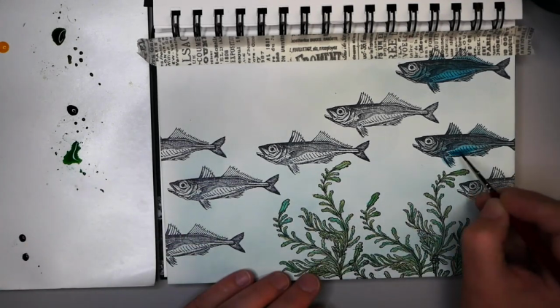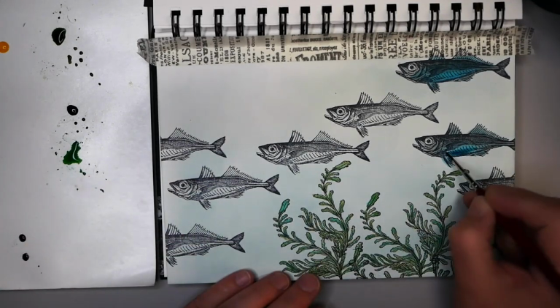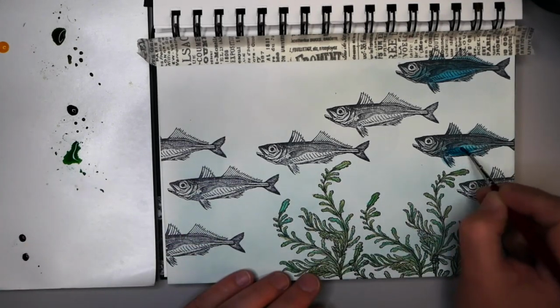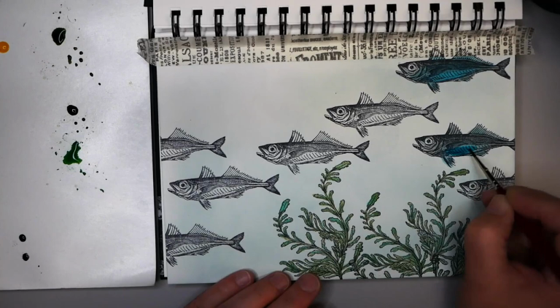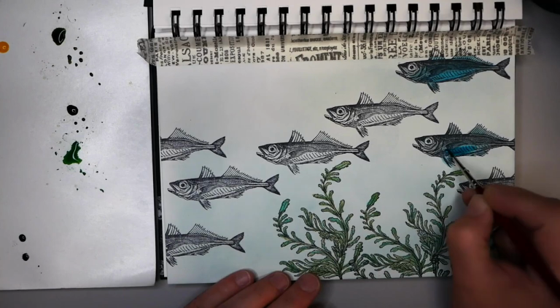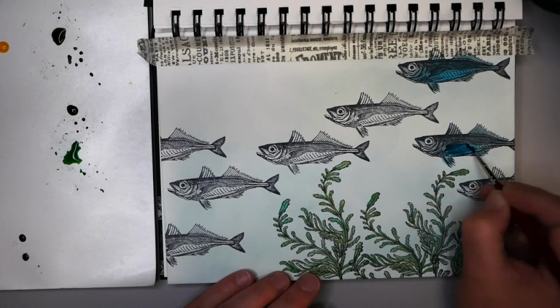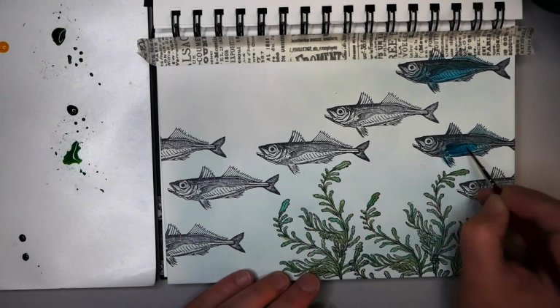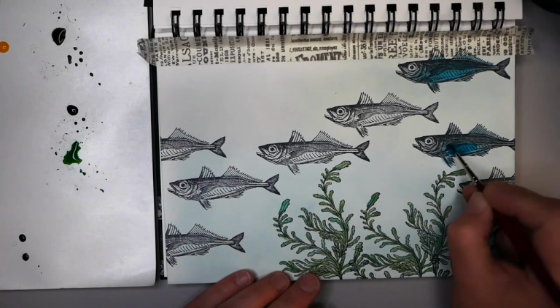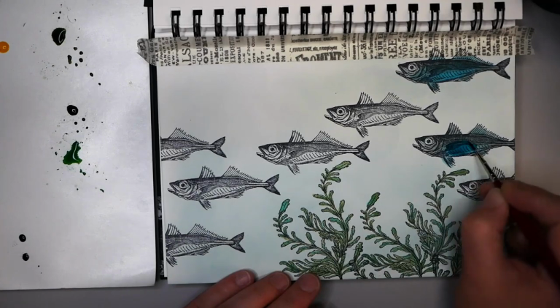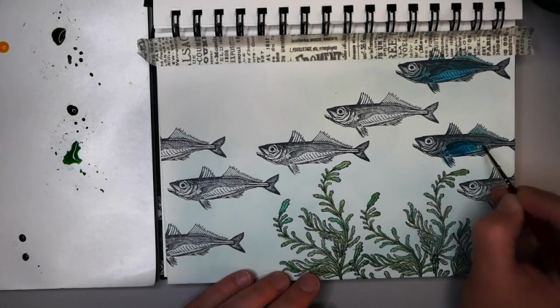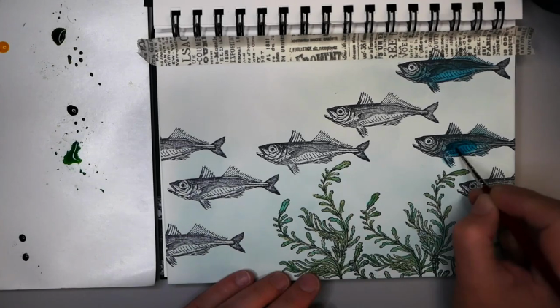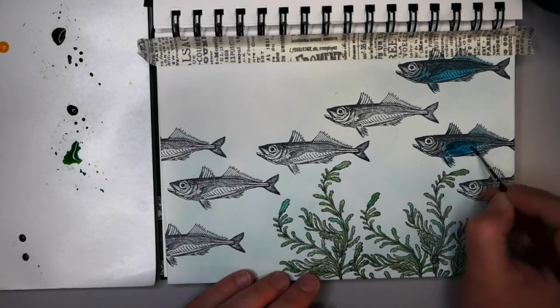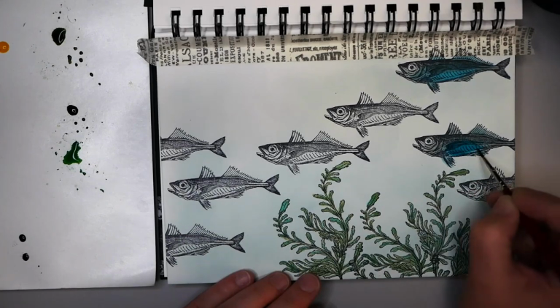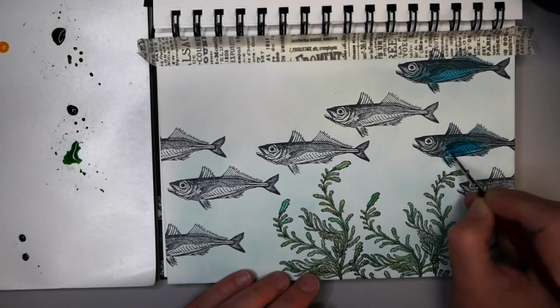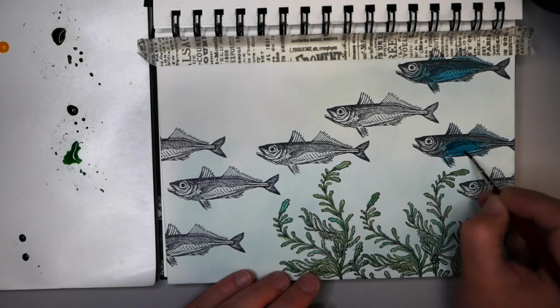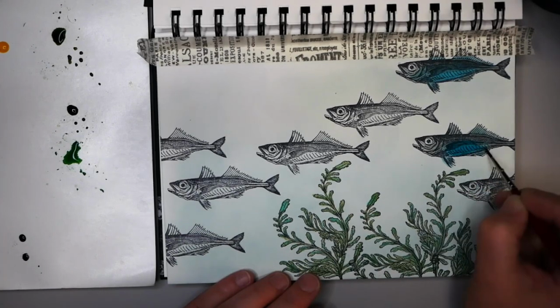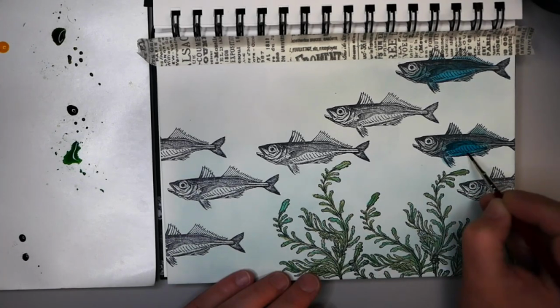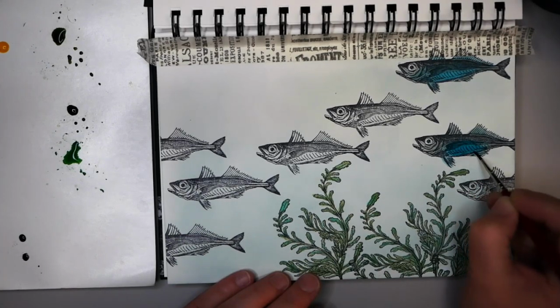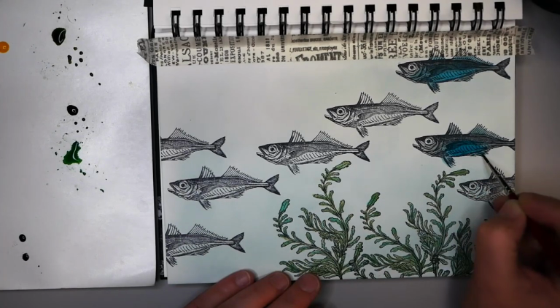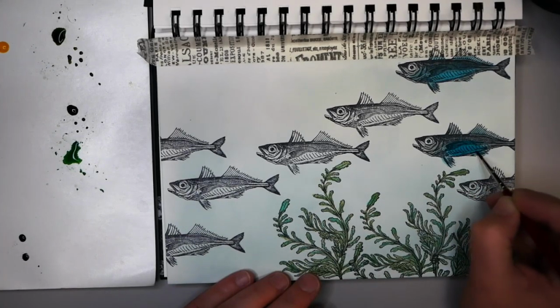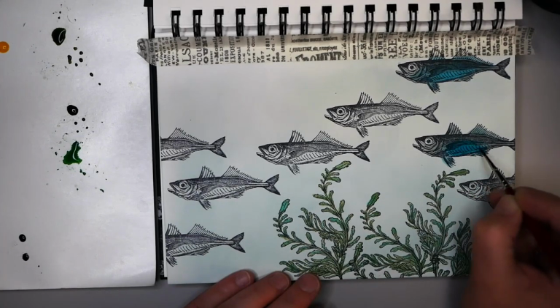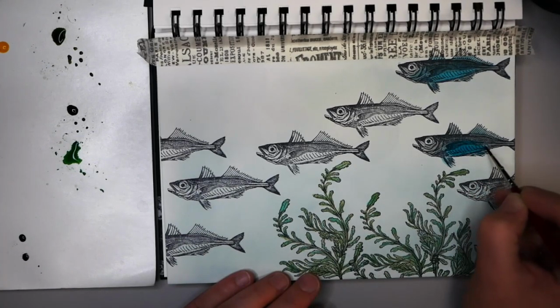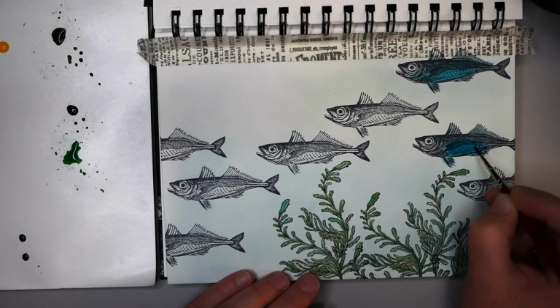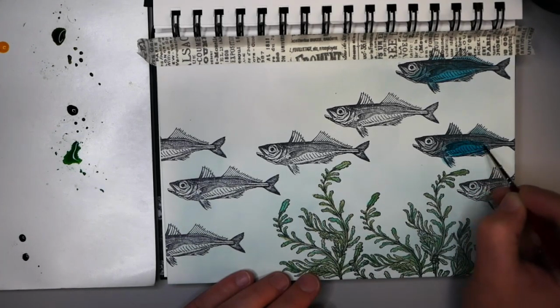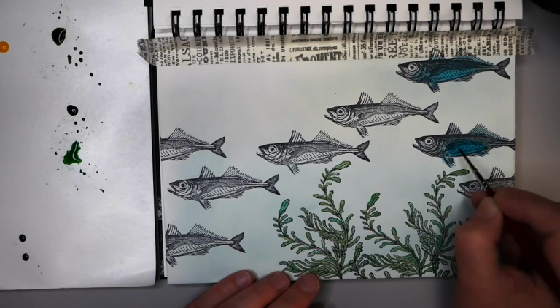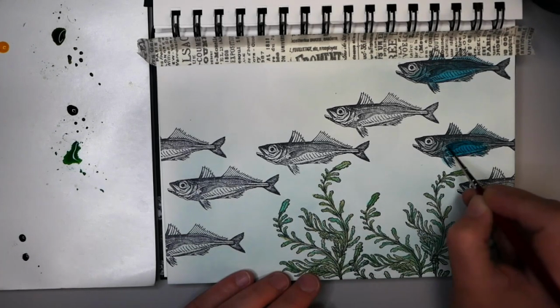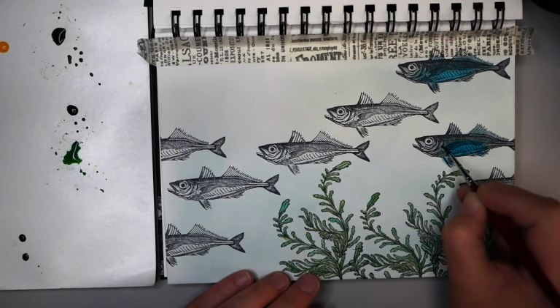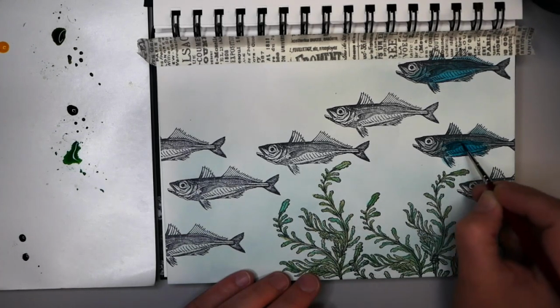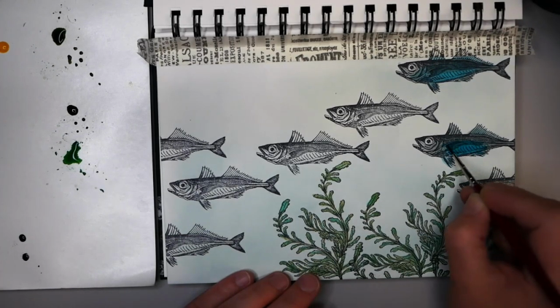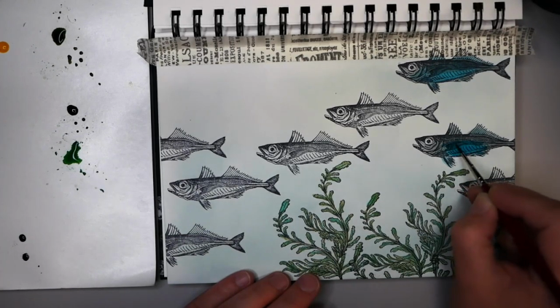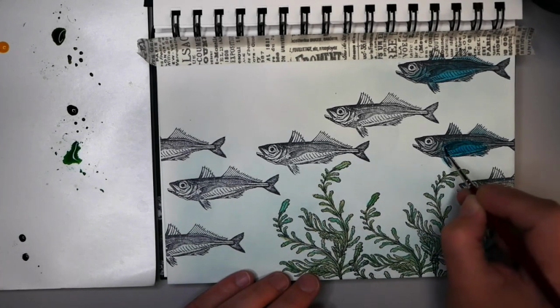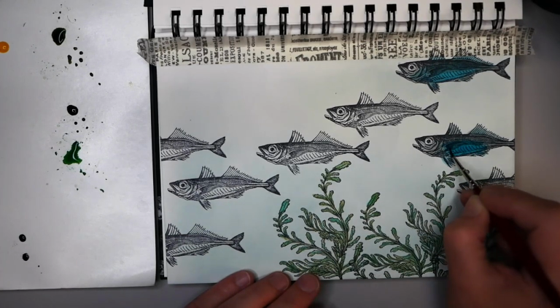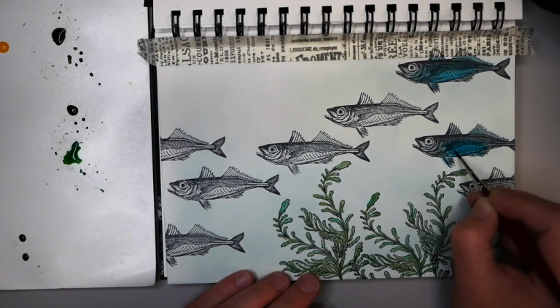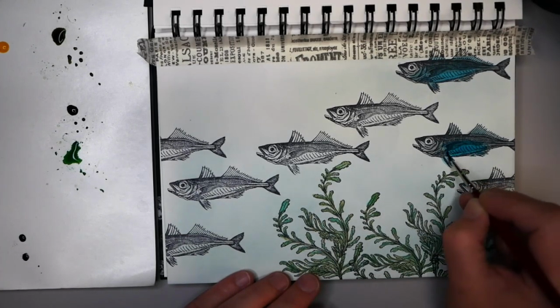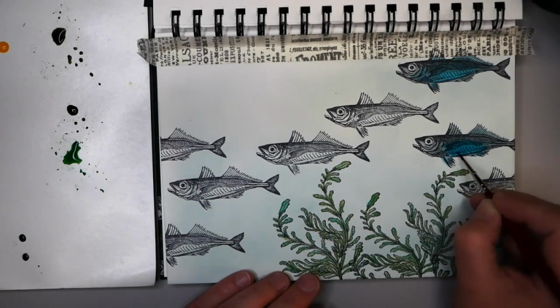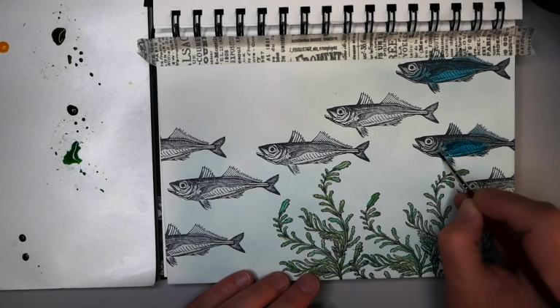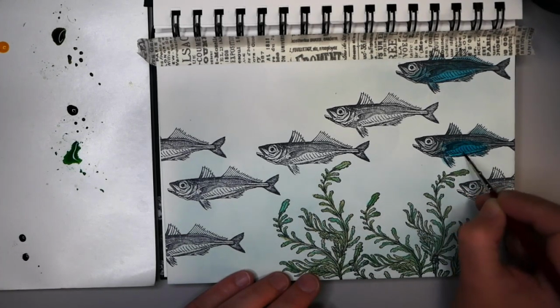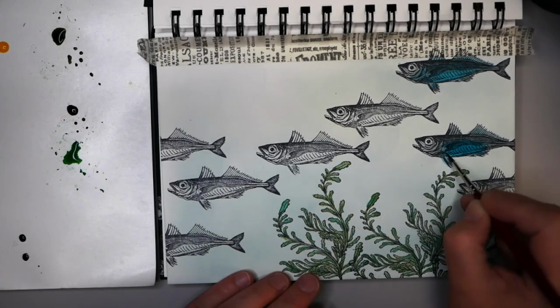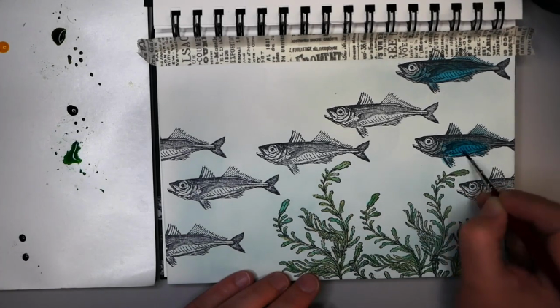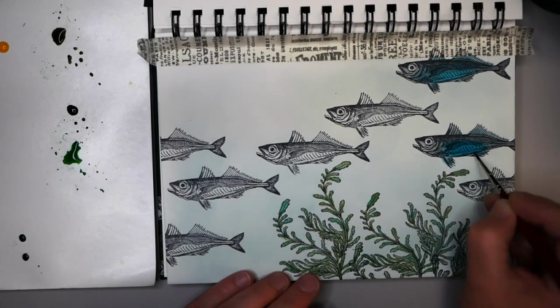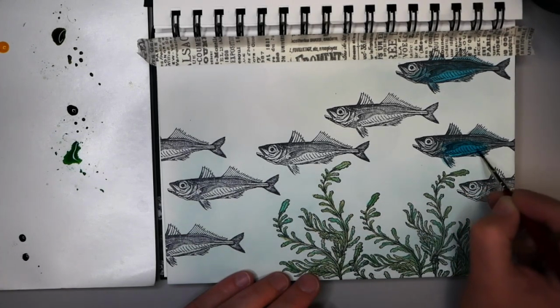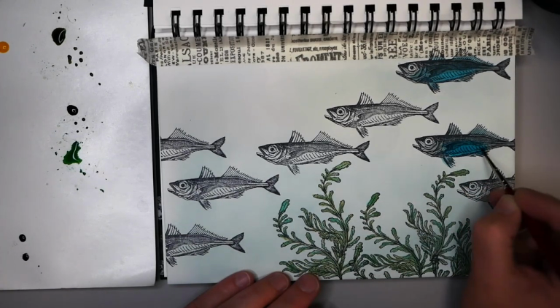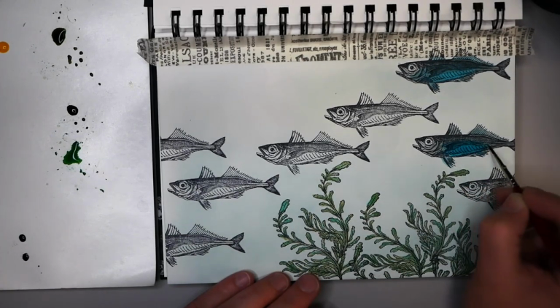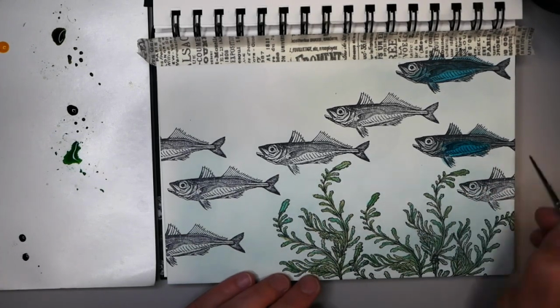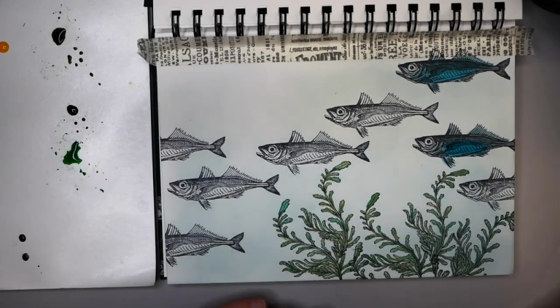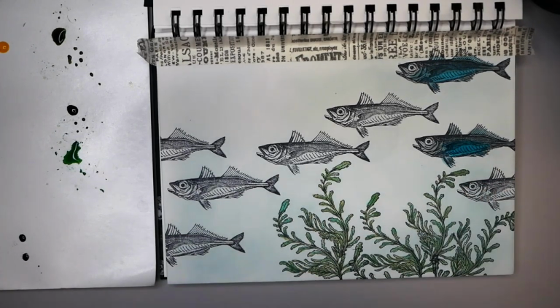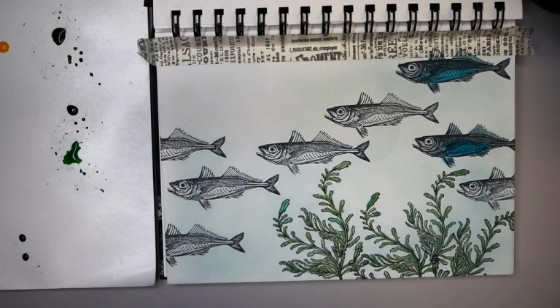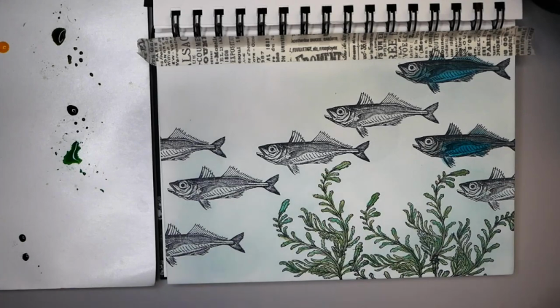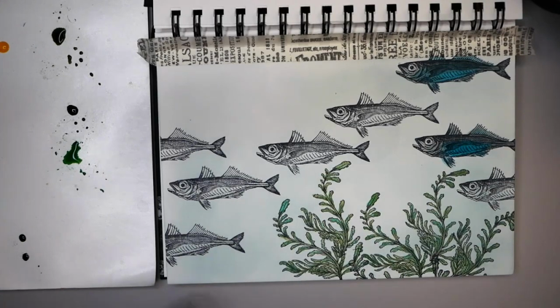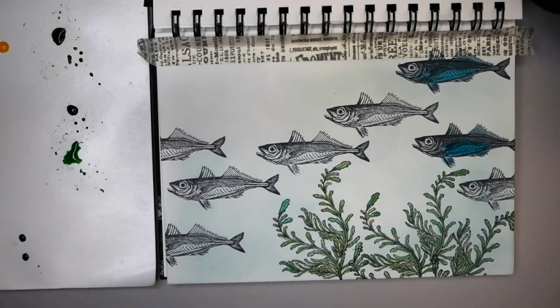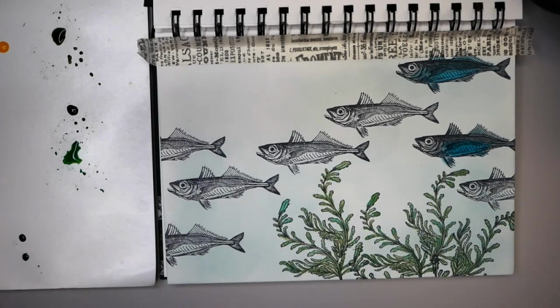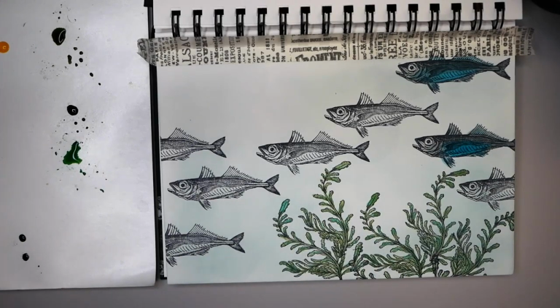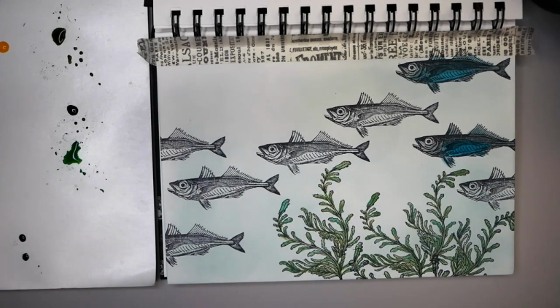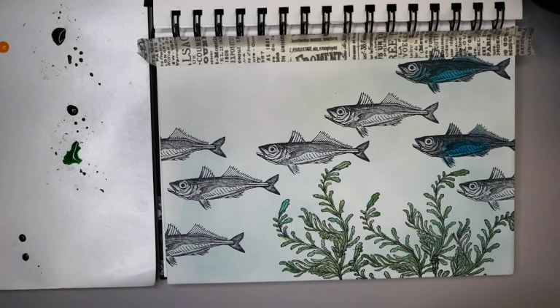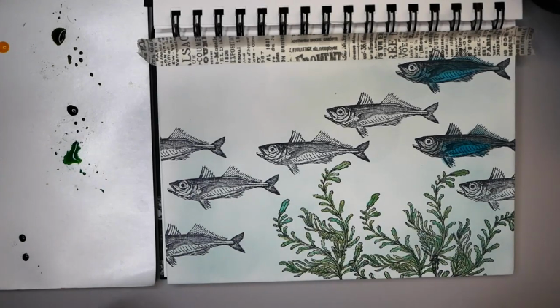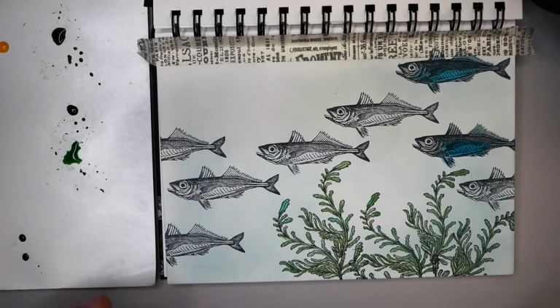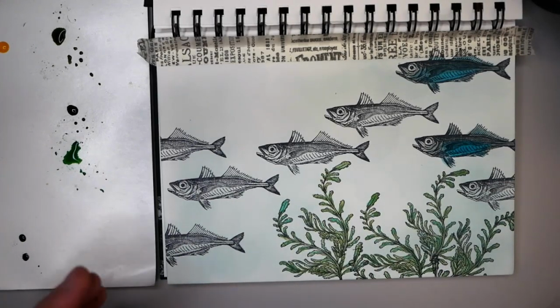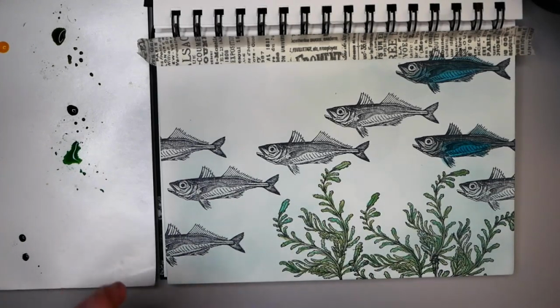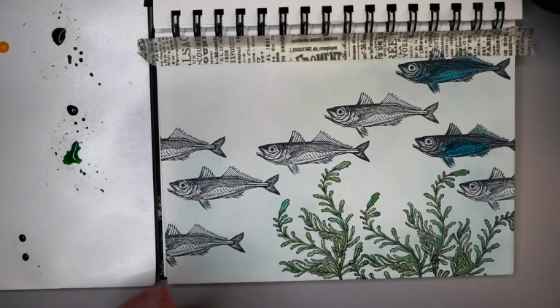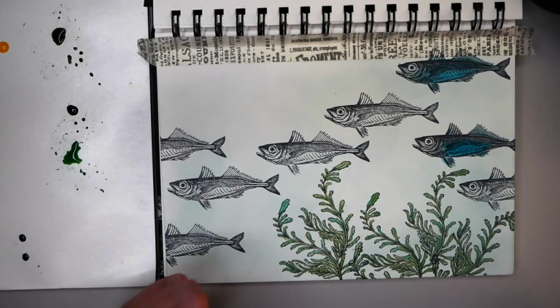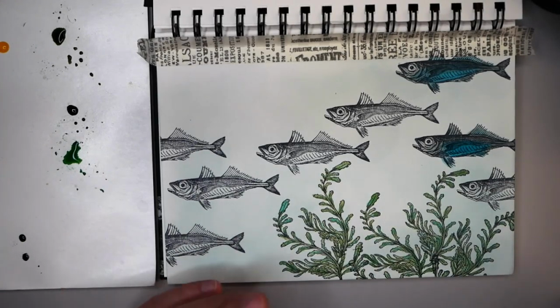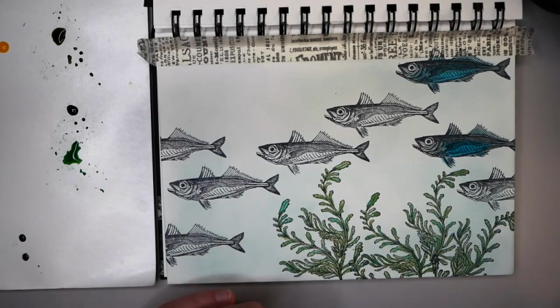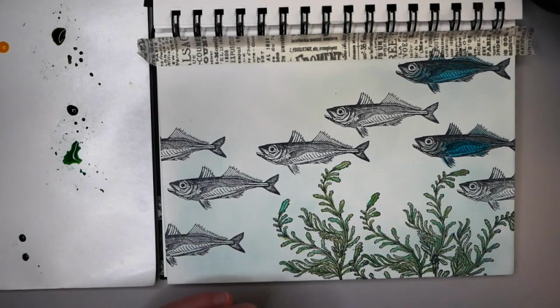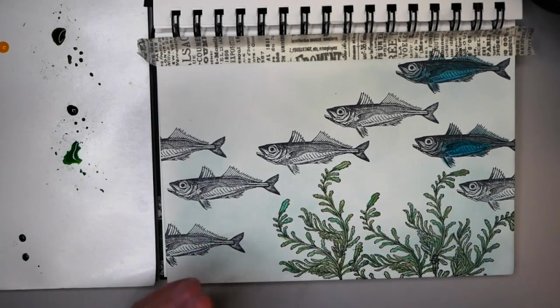You have all these fish going in the same direction — they're all kind of the same and muted in color. And then I was going to add the octopus on top here, looking crazy, because I always think octopuses are crazy with all those legs. I was going to do it in a bright red color.